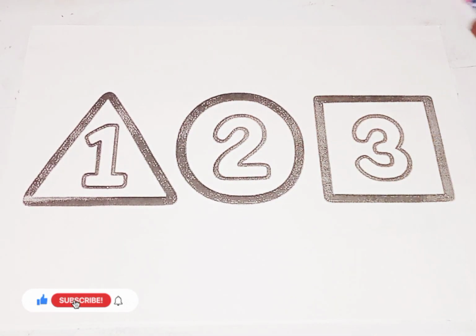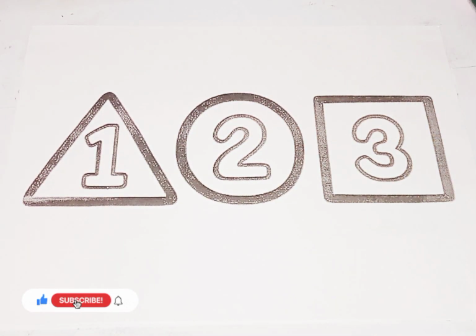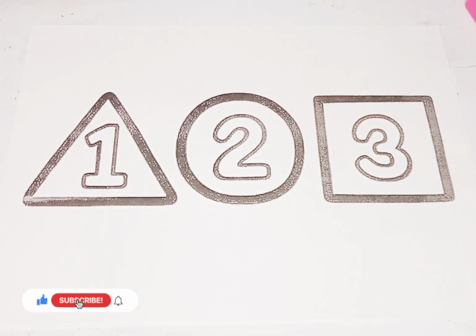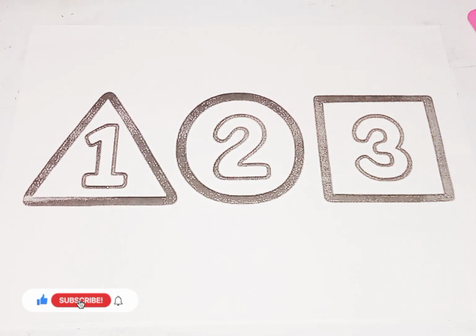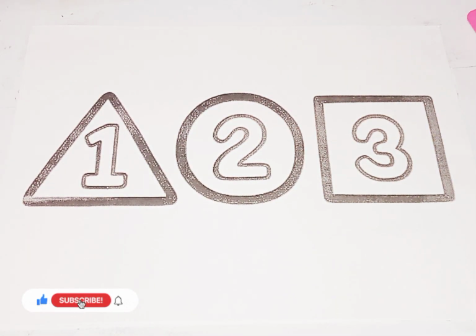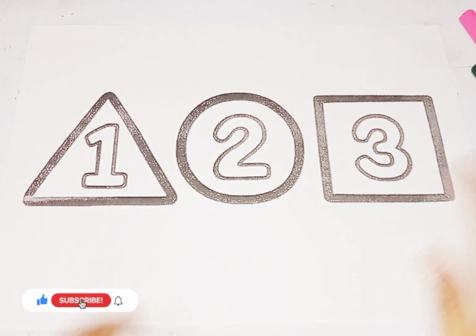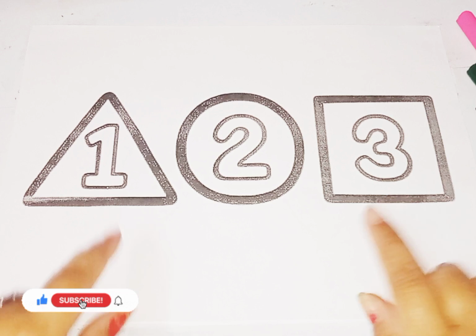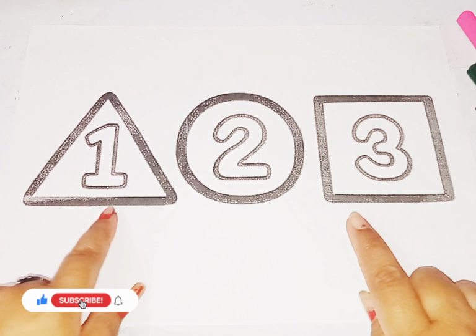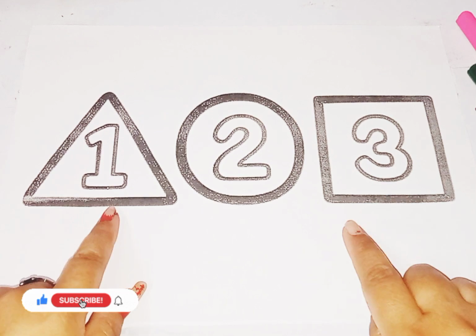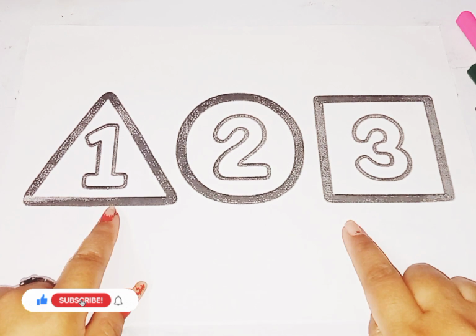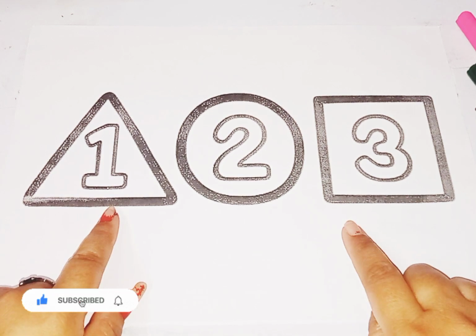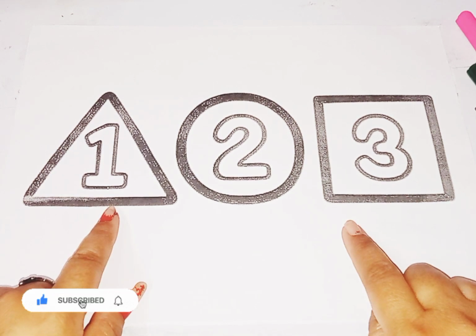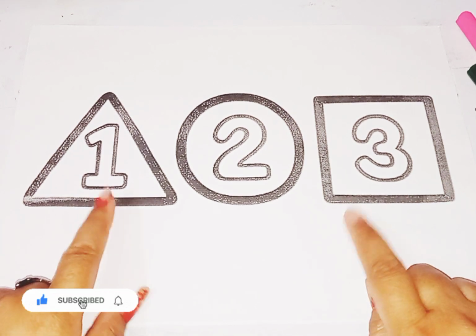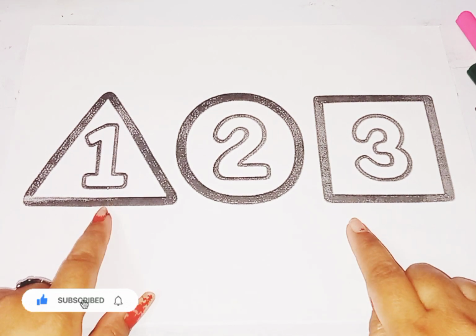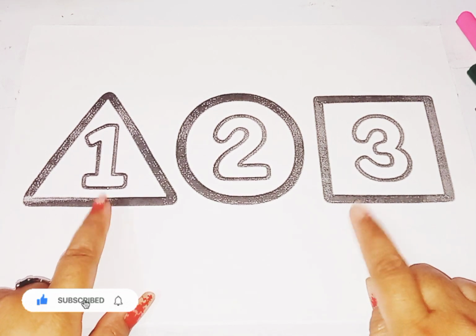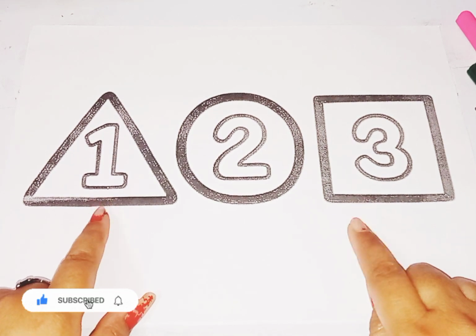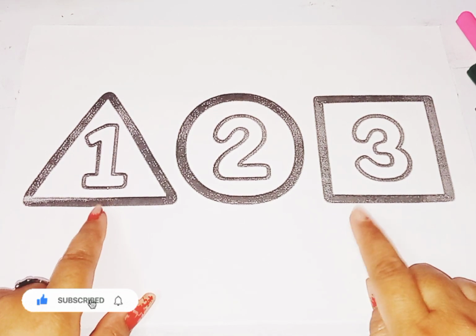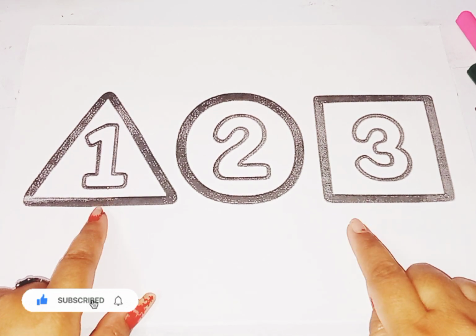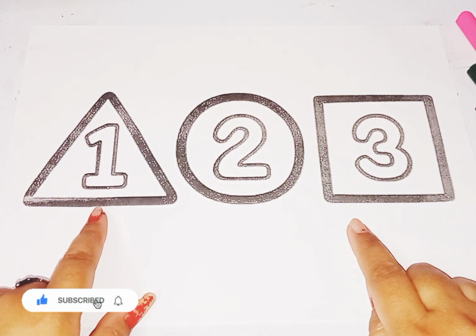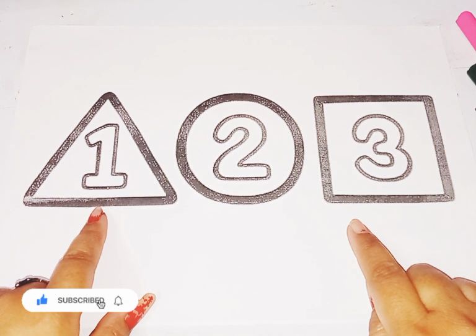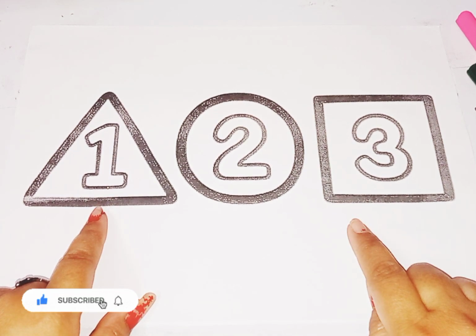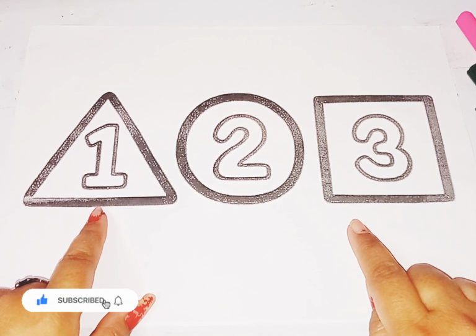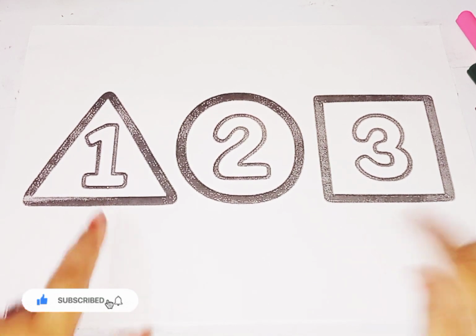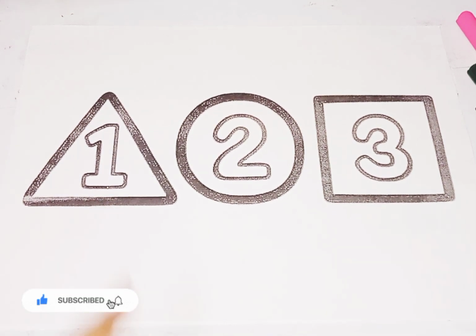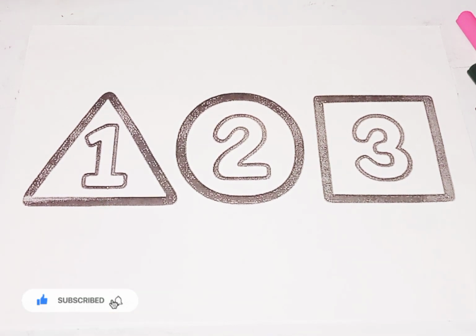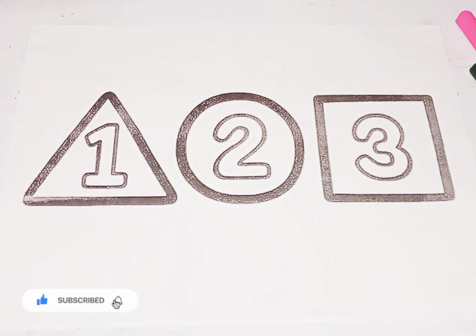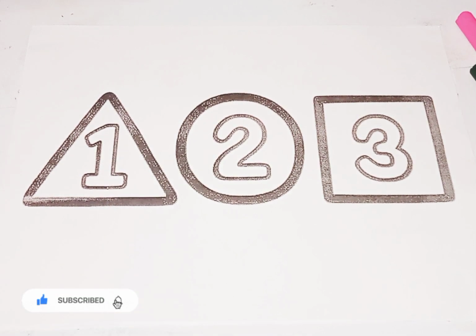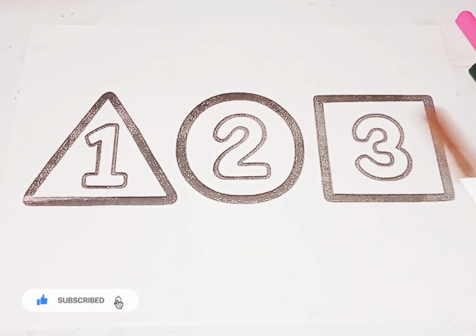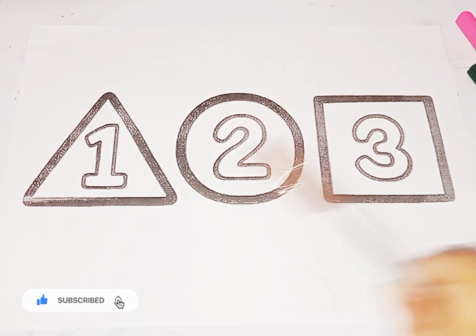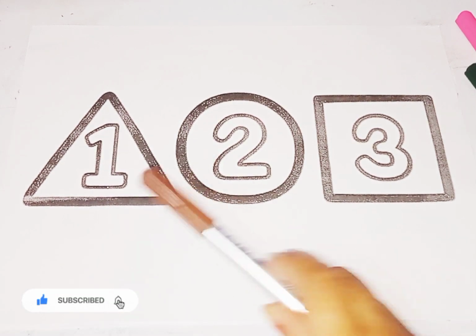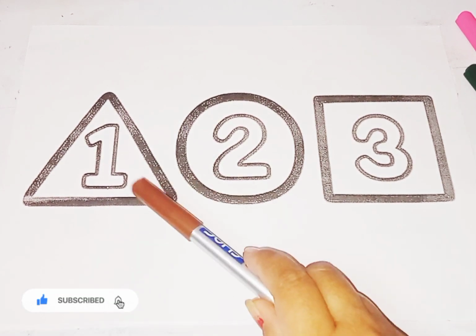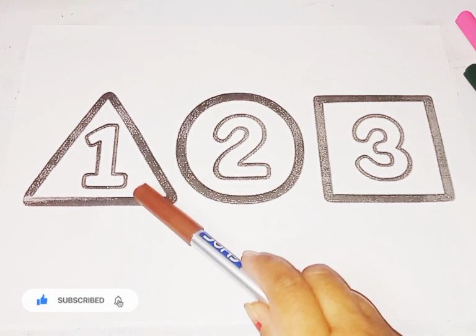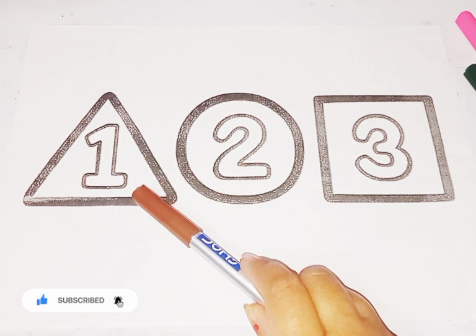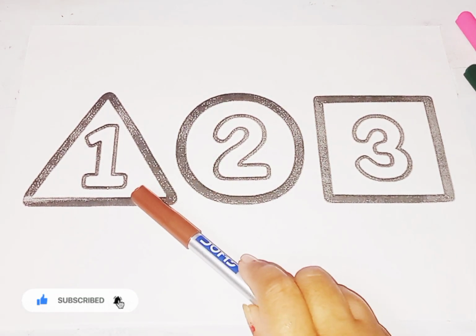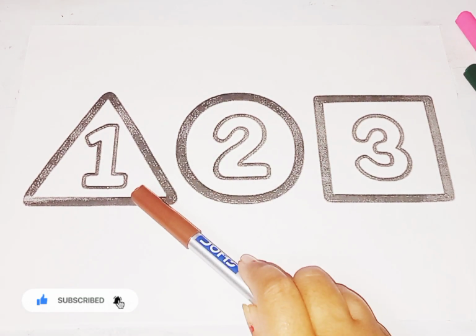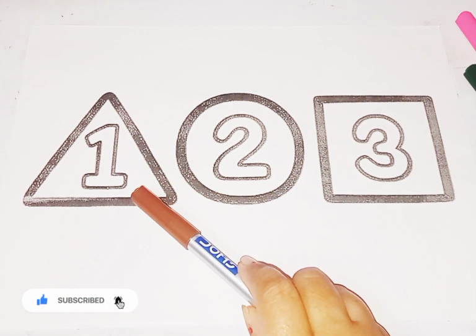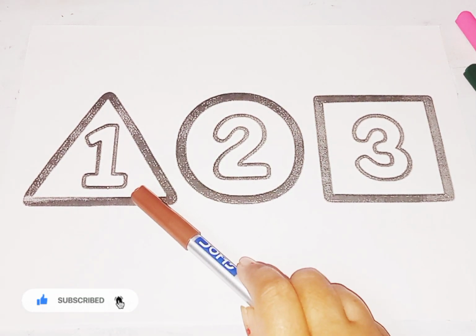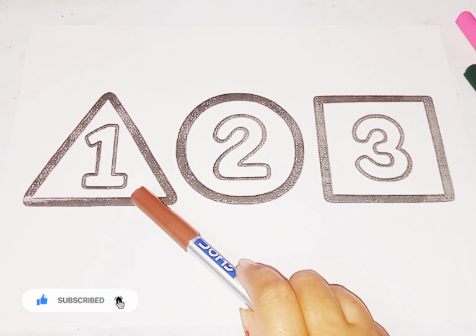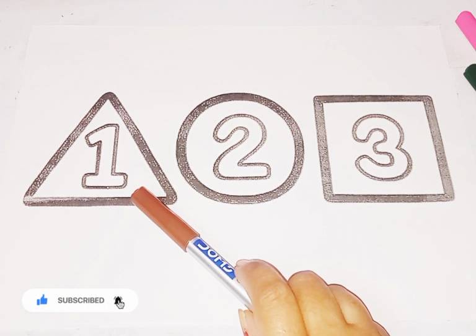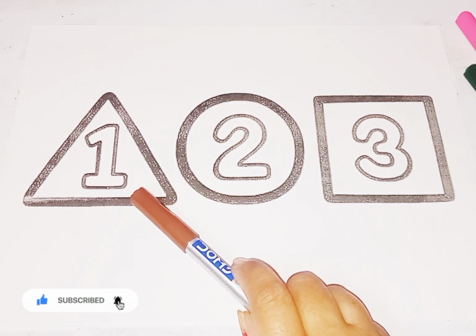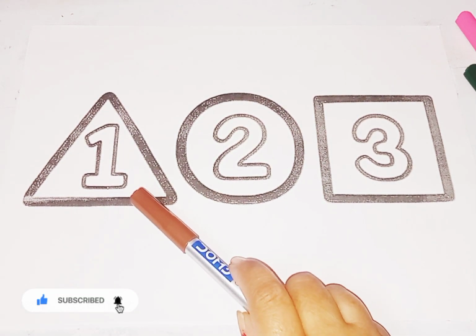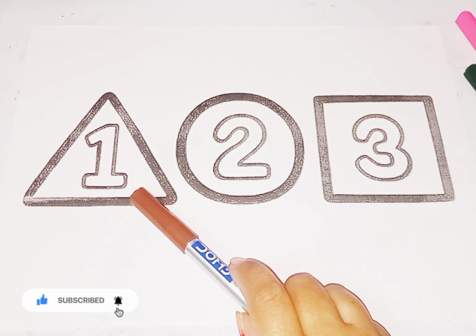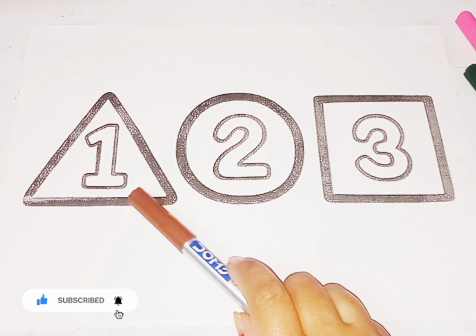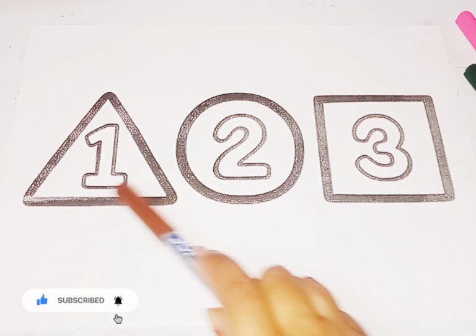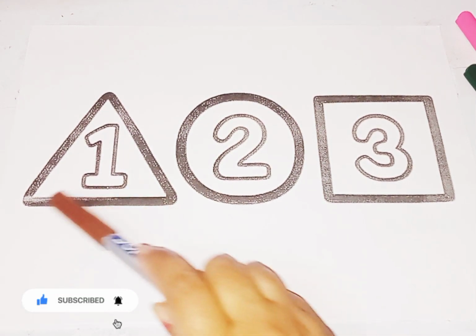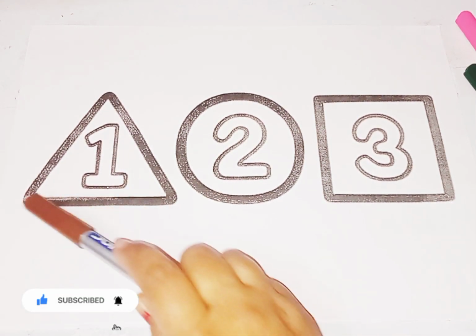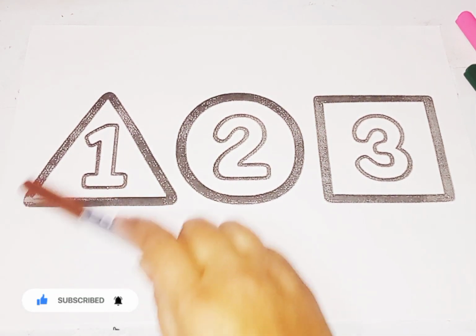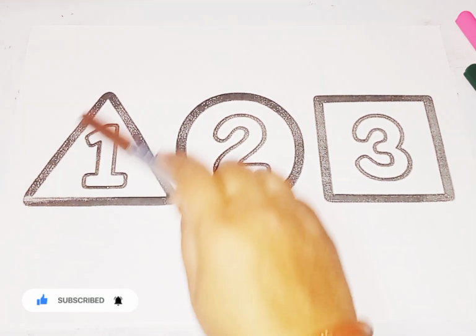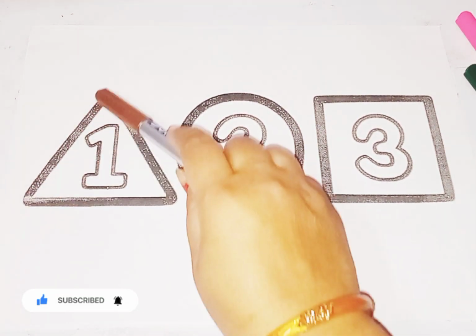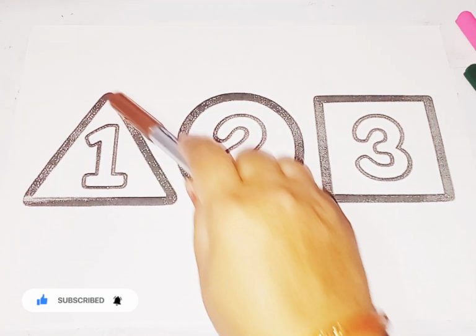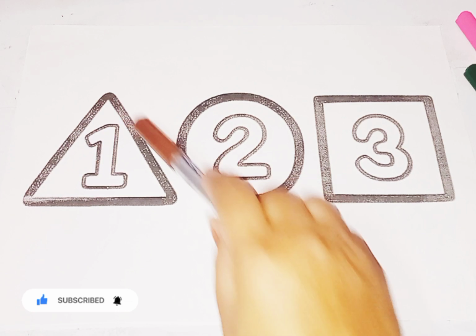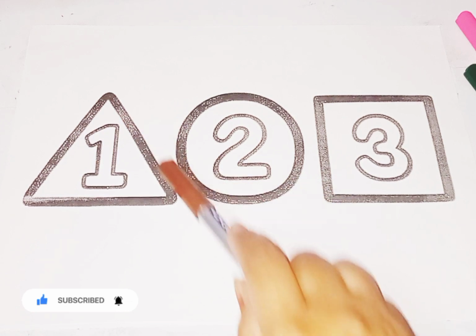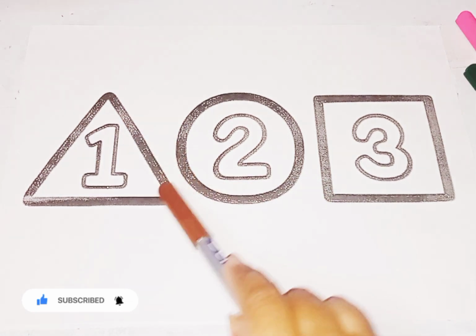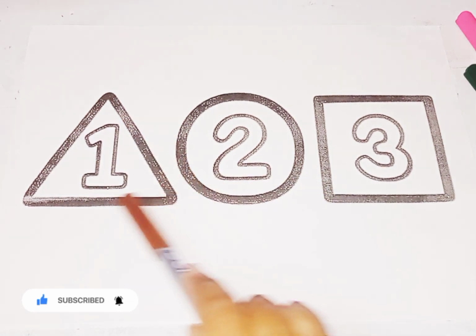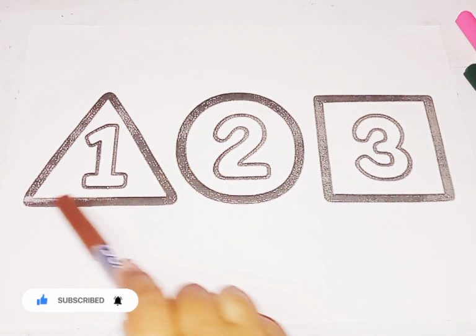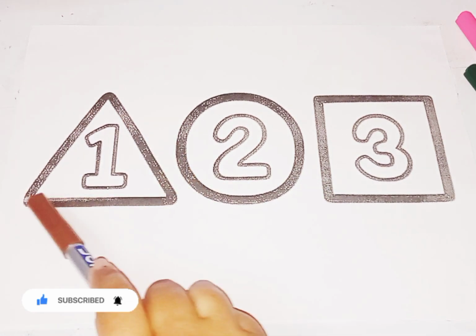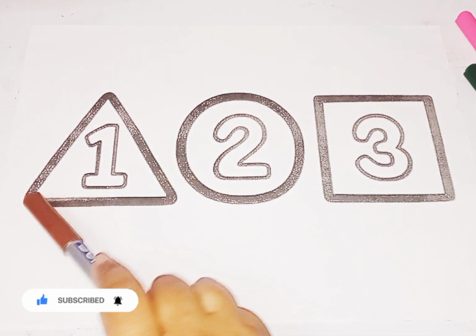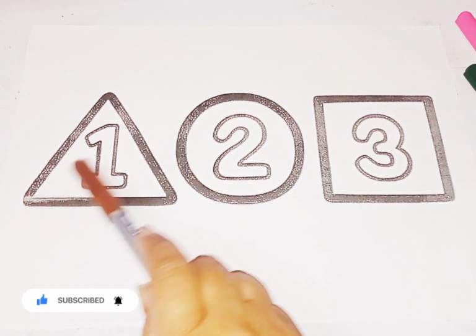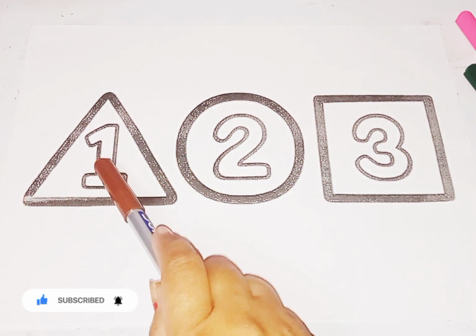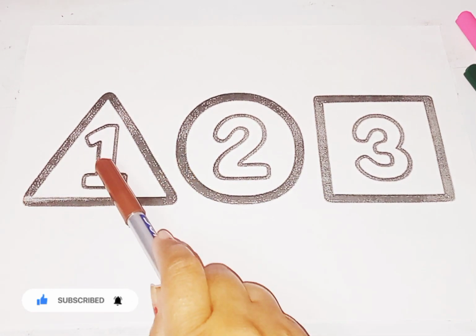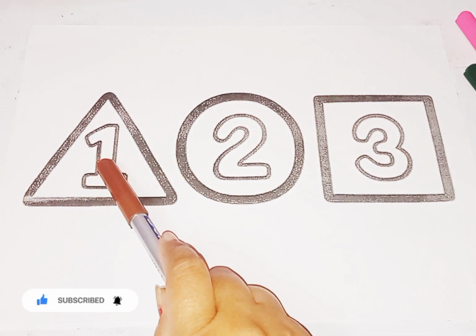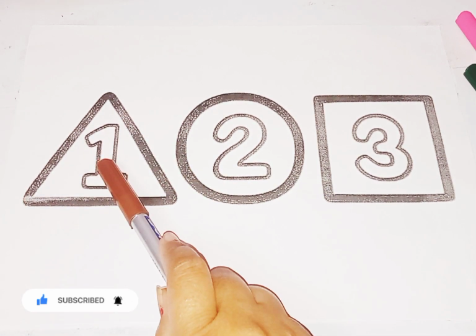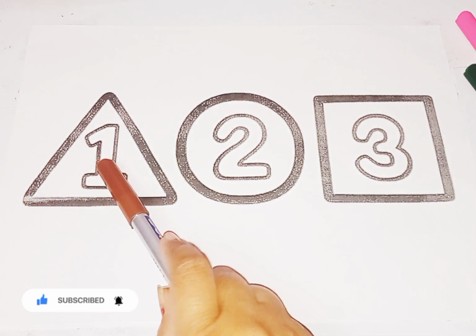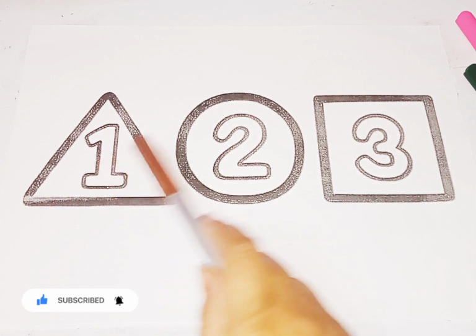So kids, today we learn shapes and numbers. This is triangle shape. Number is 1.